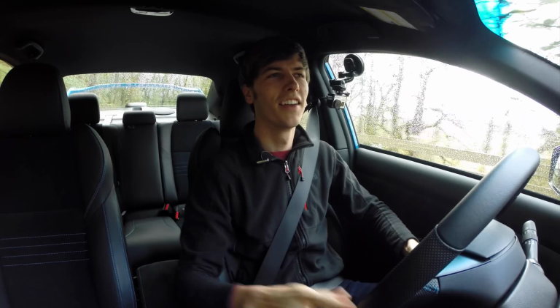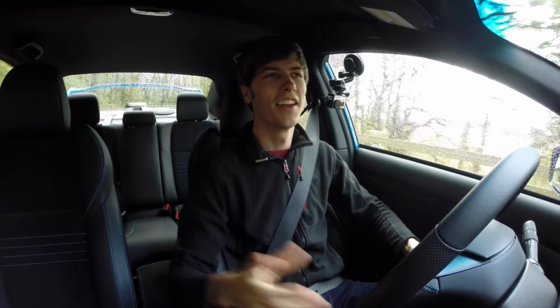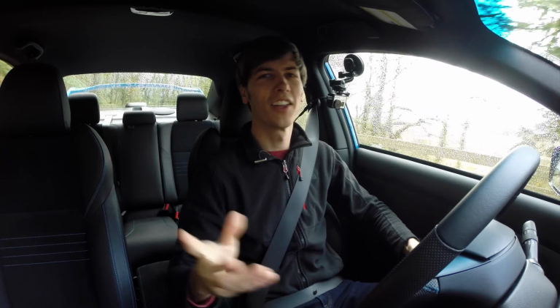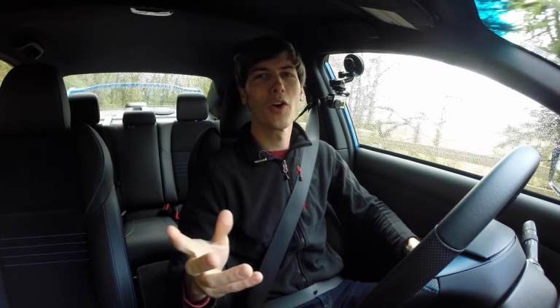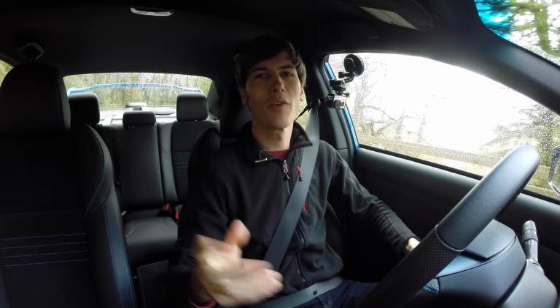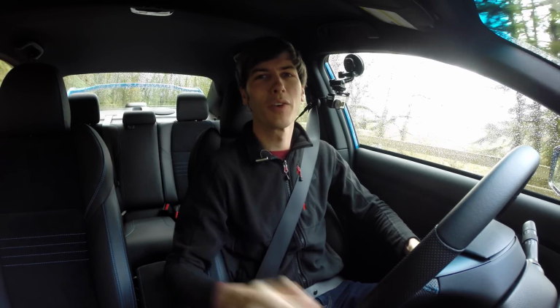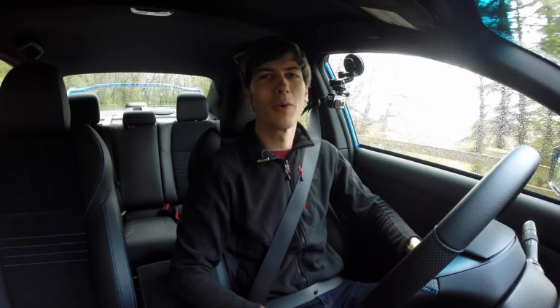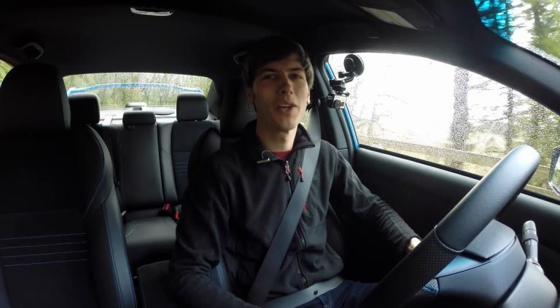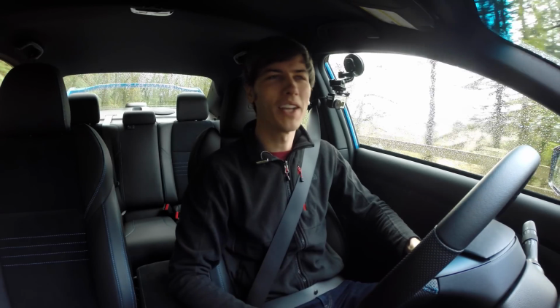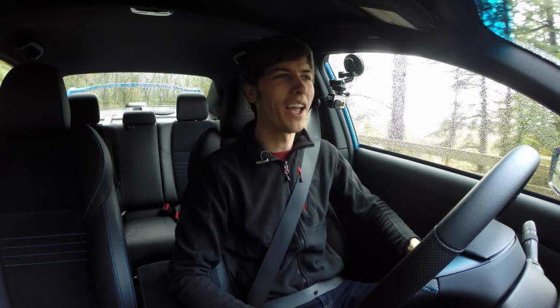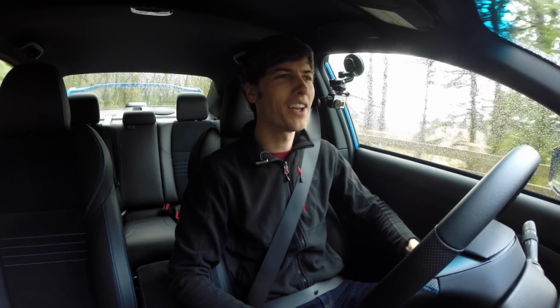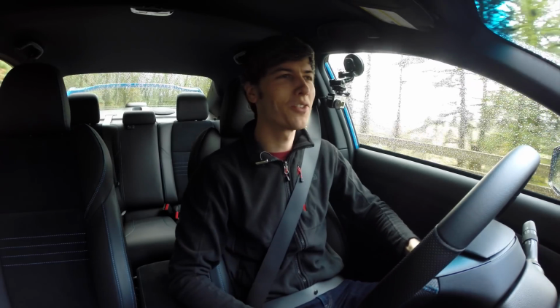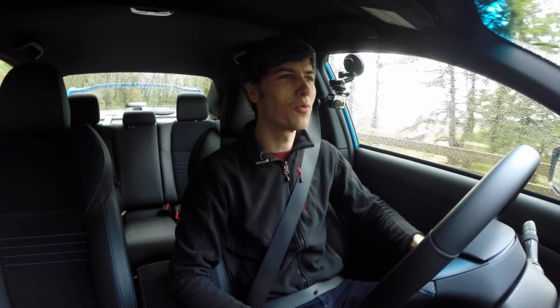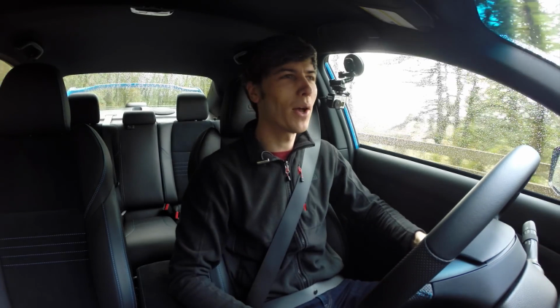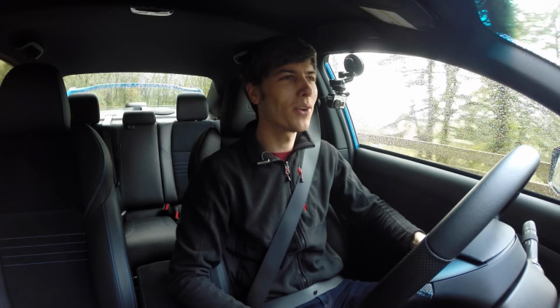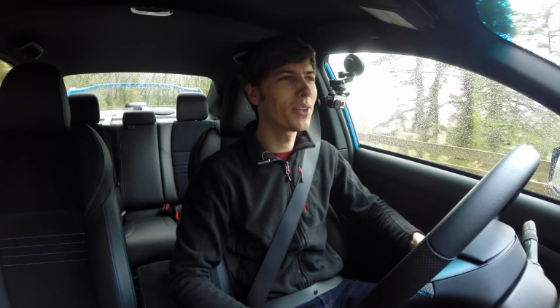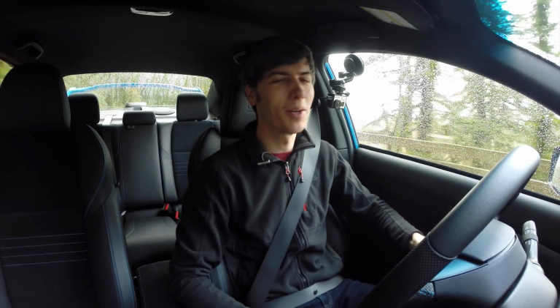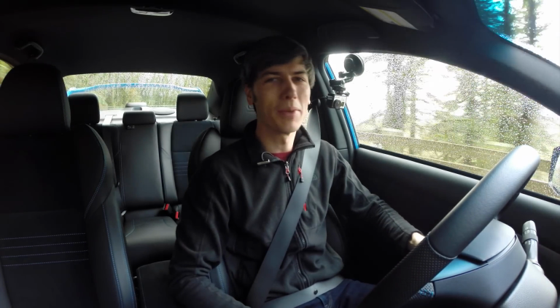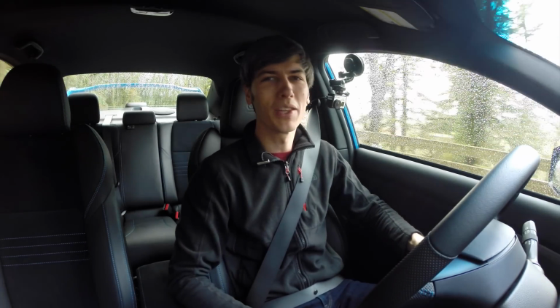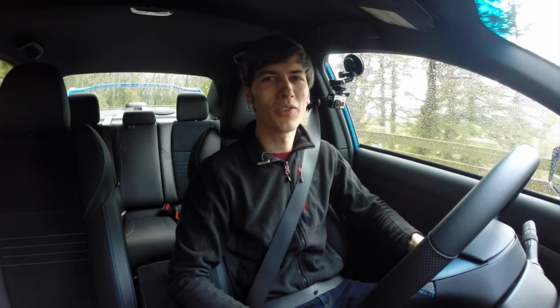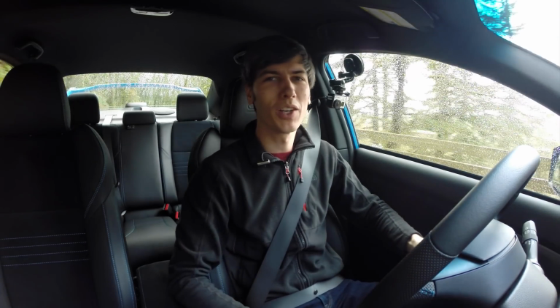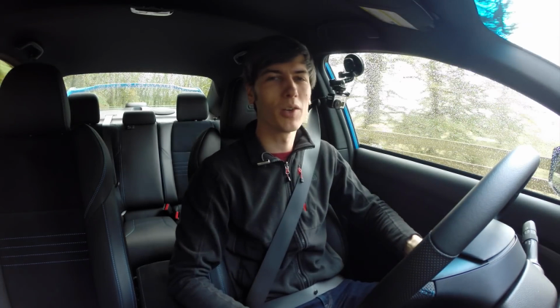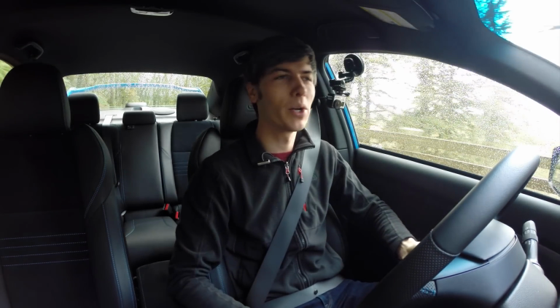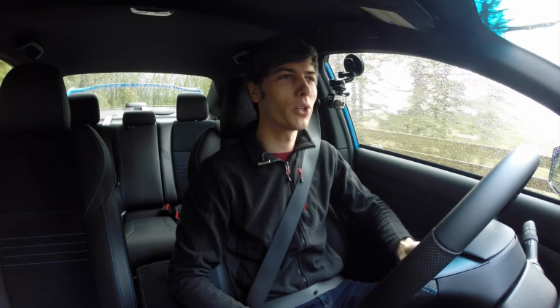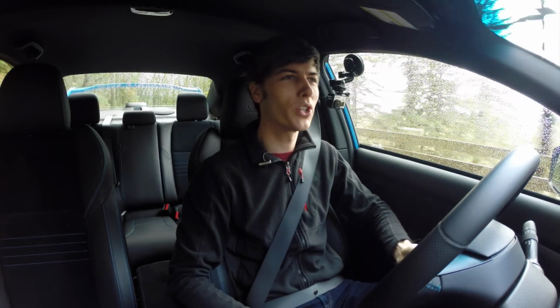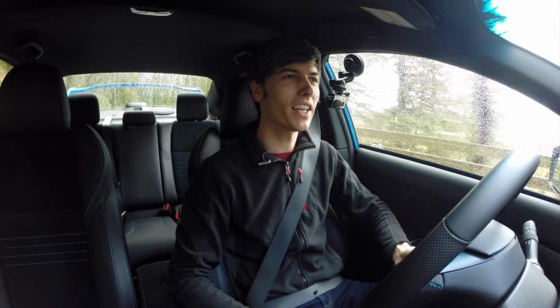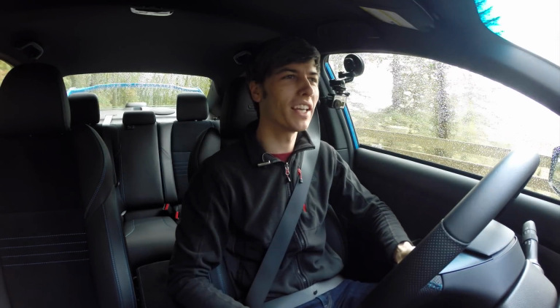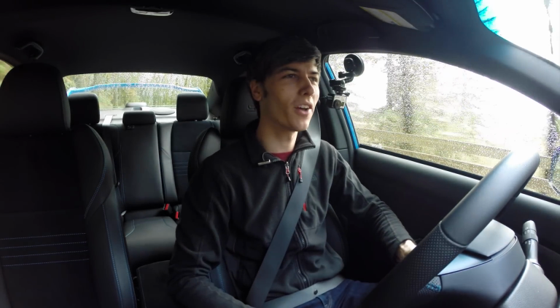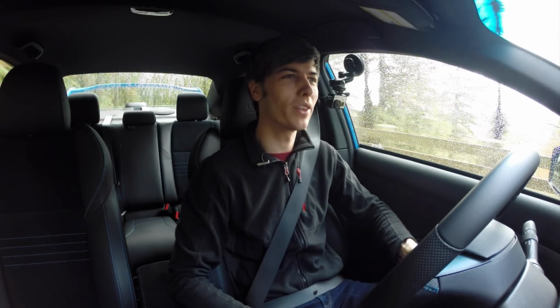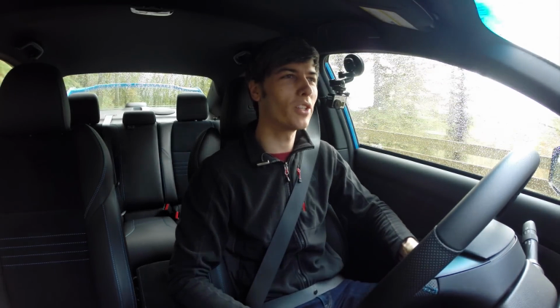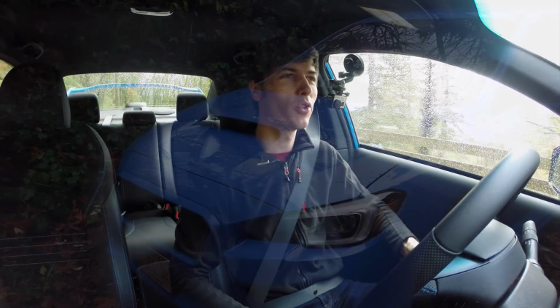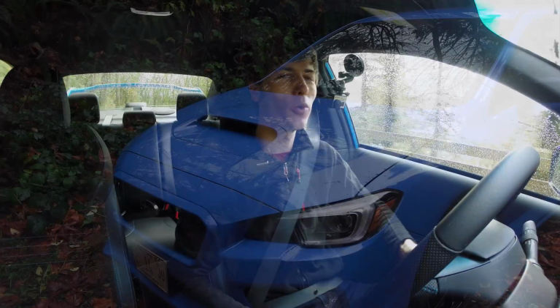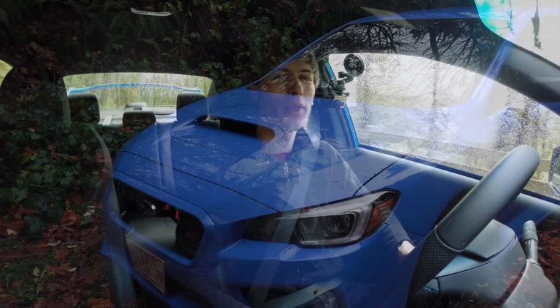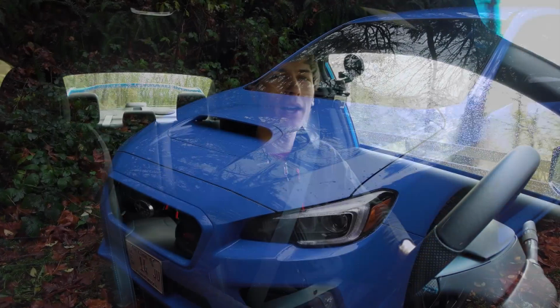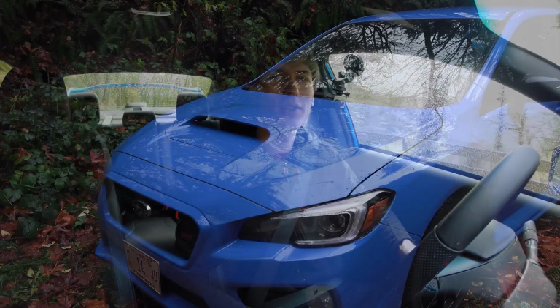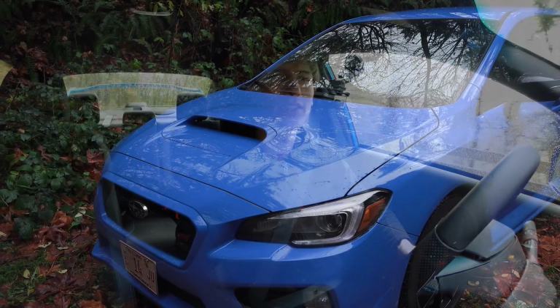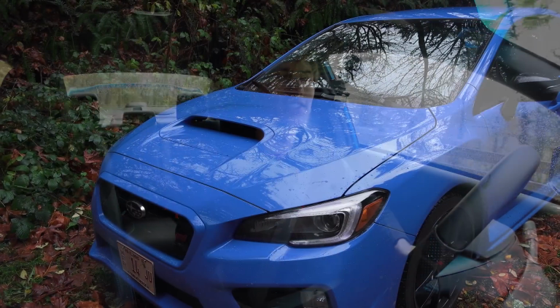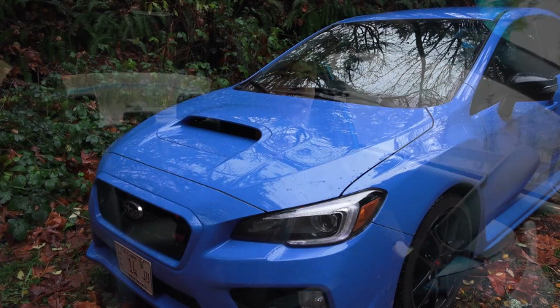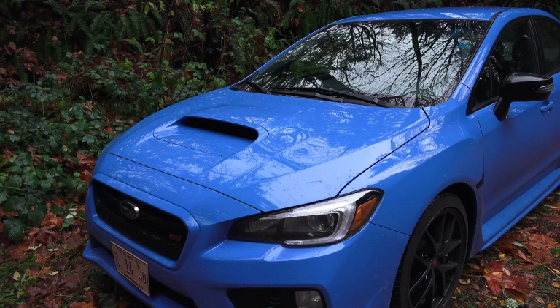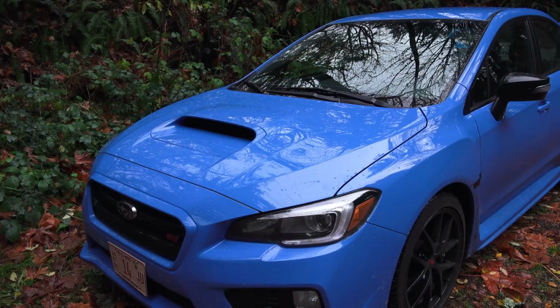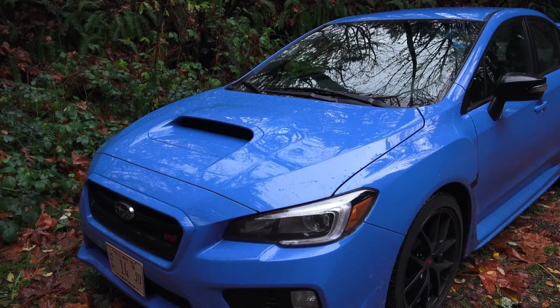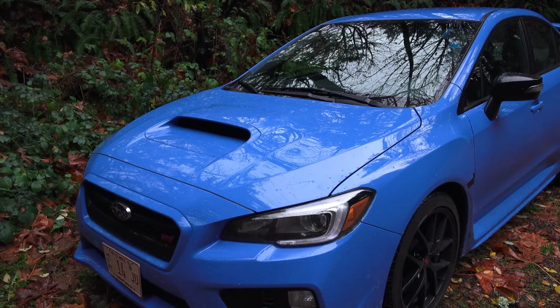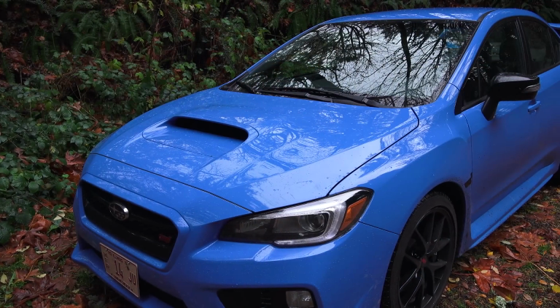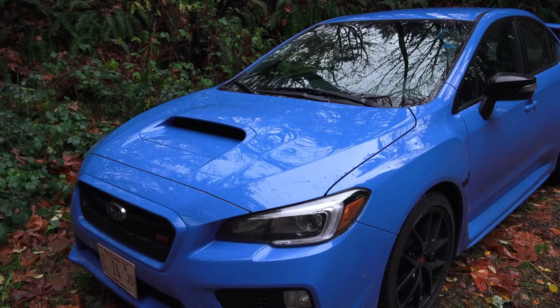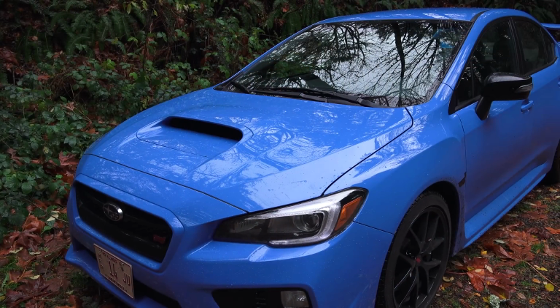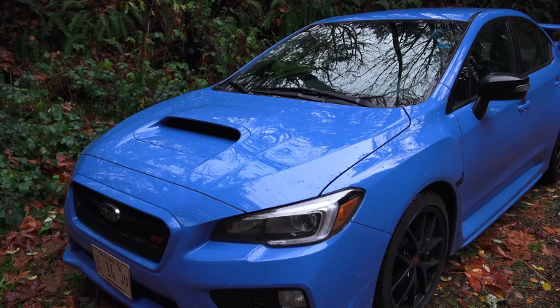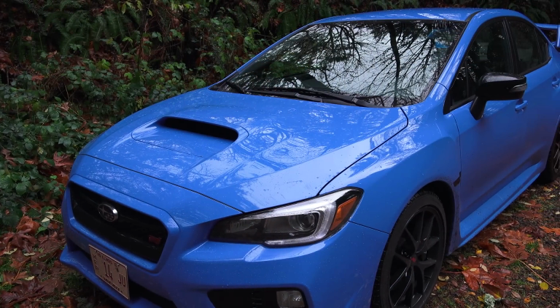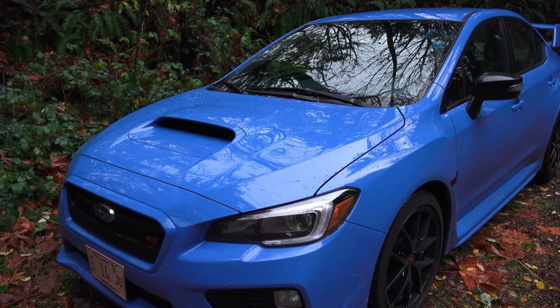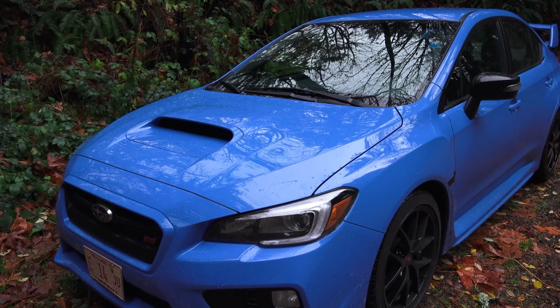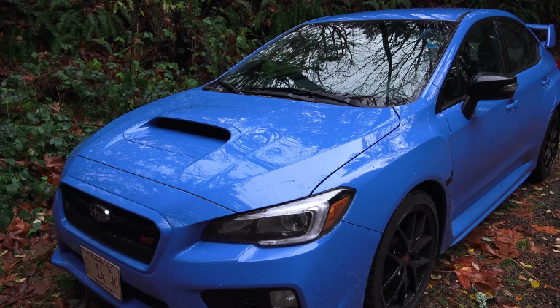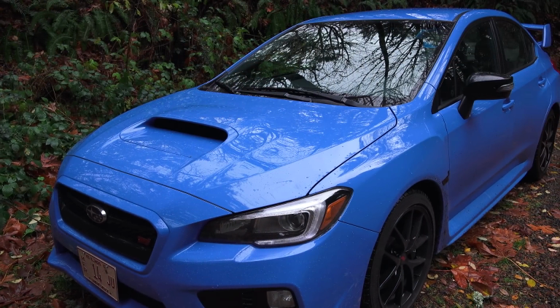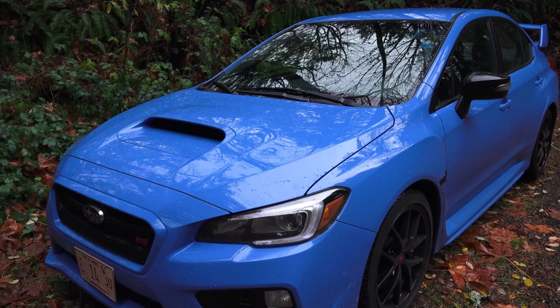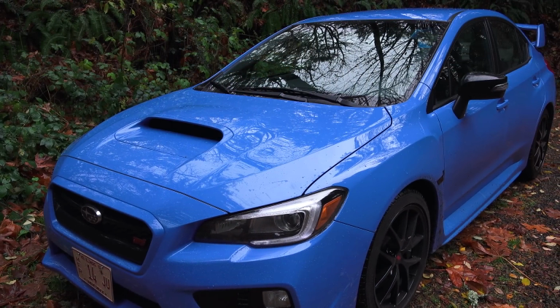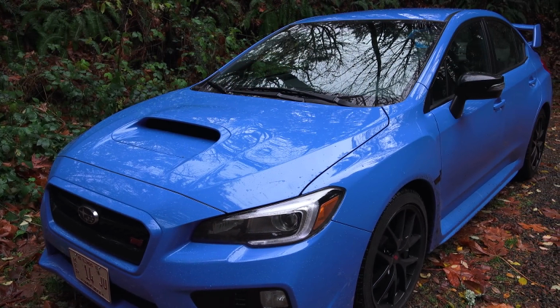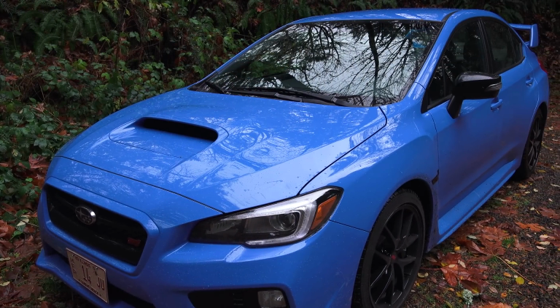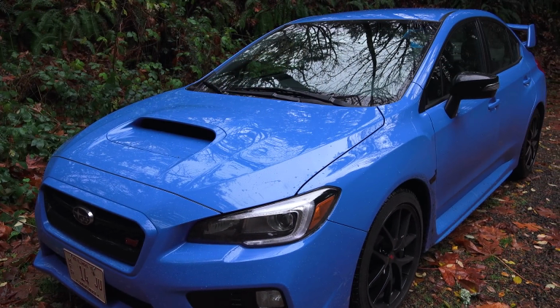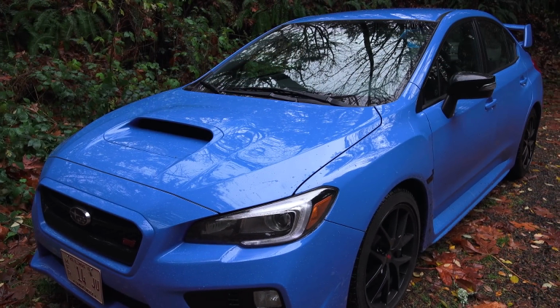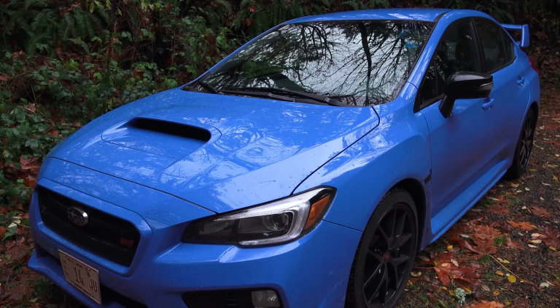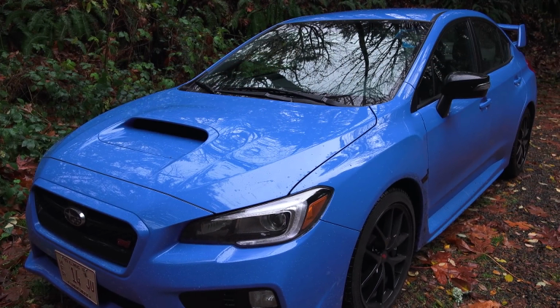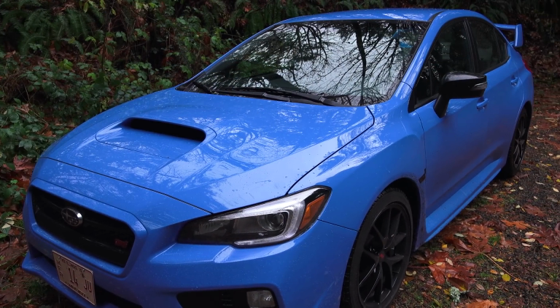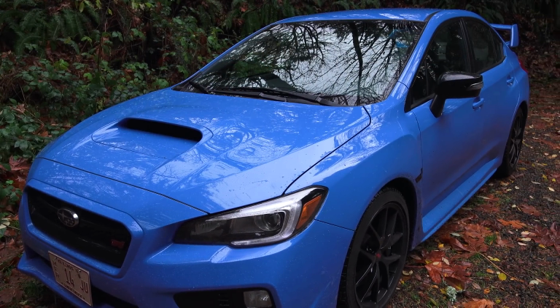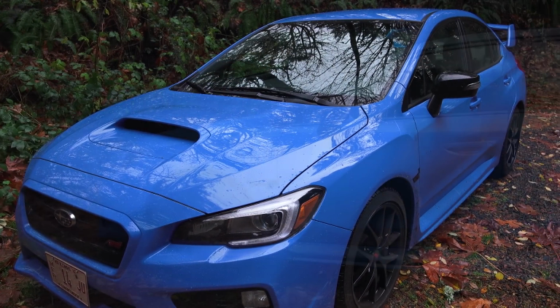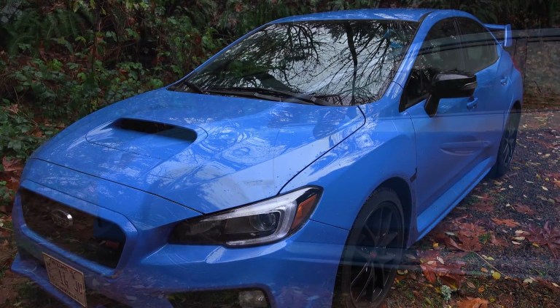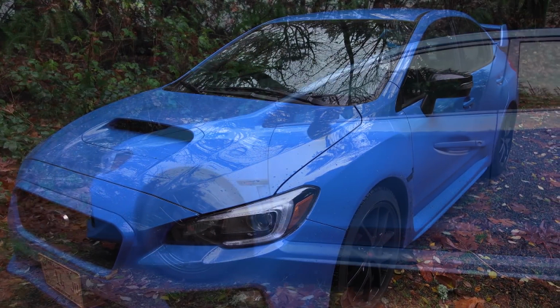Hello everyone and welcome. In this video we are checking out the 2016 Subaru WRX STI.